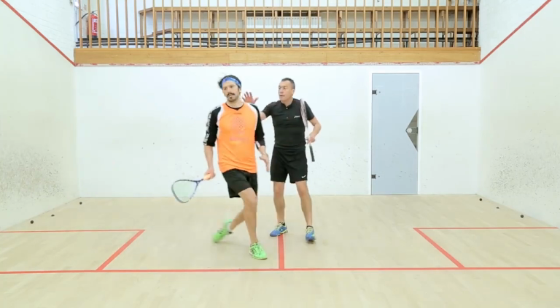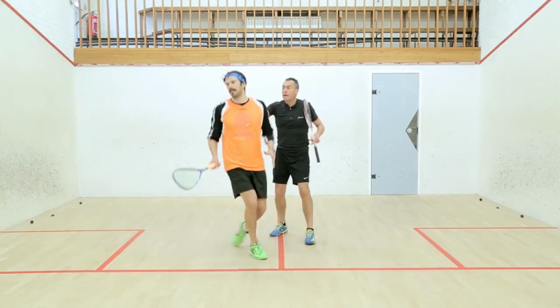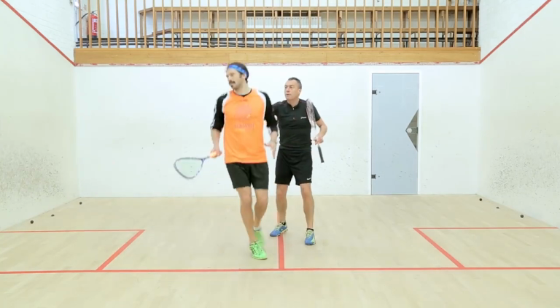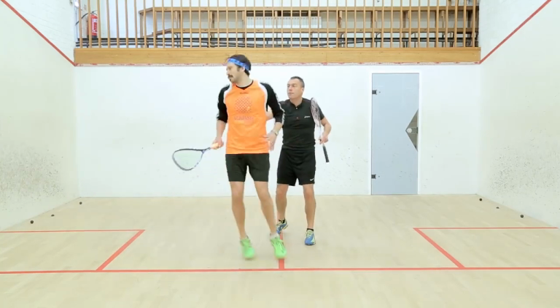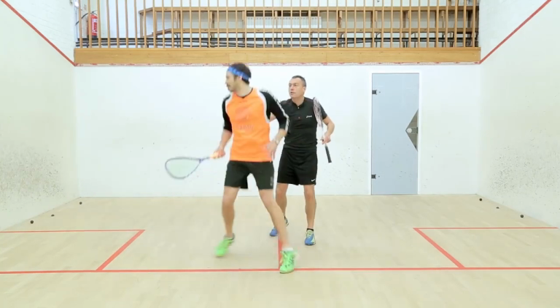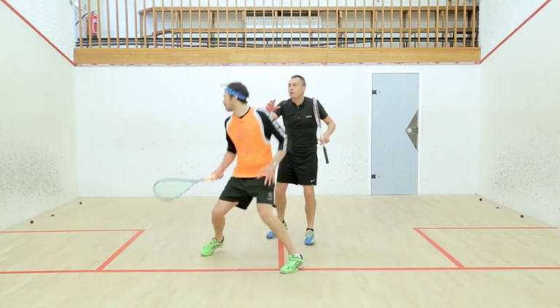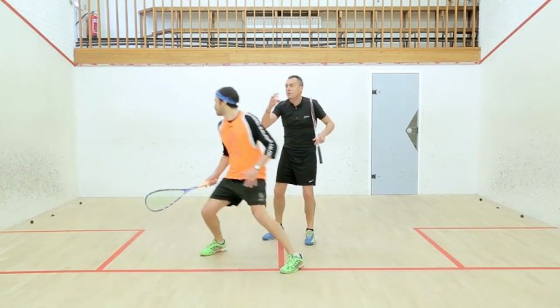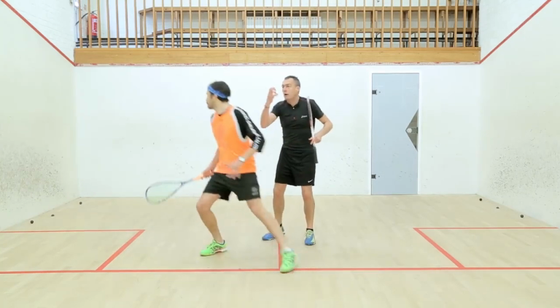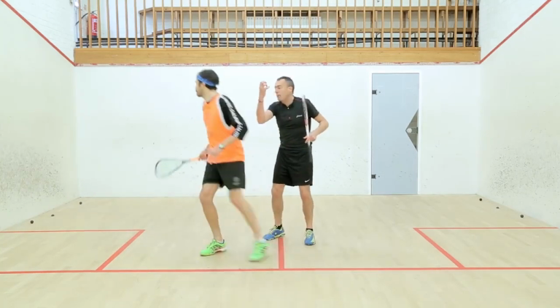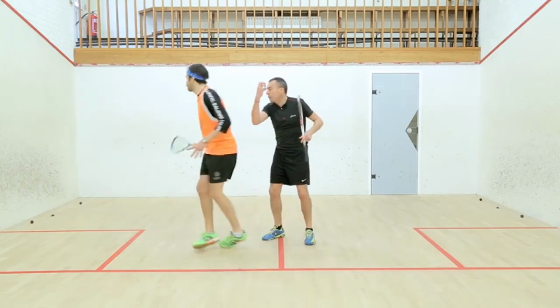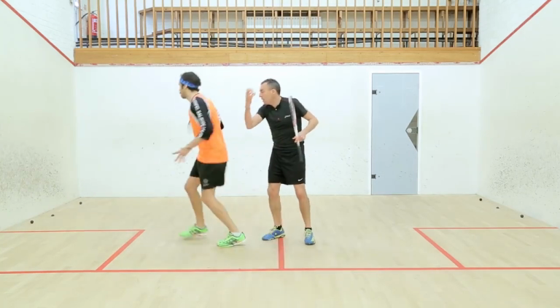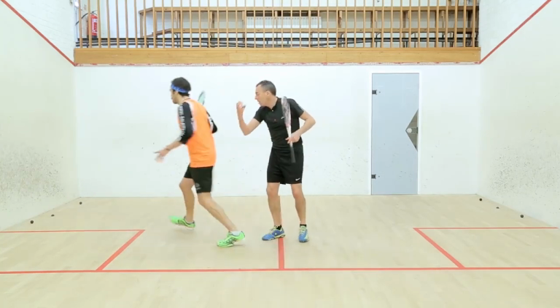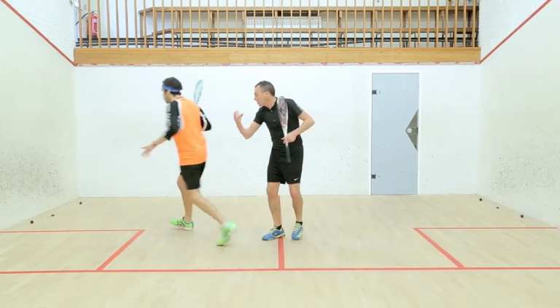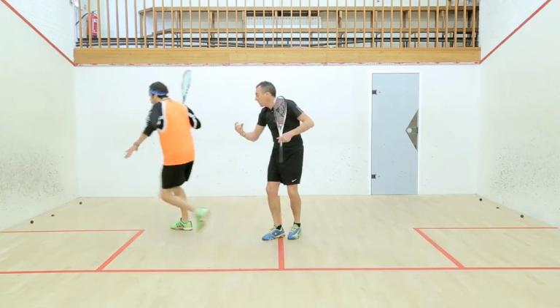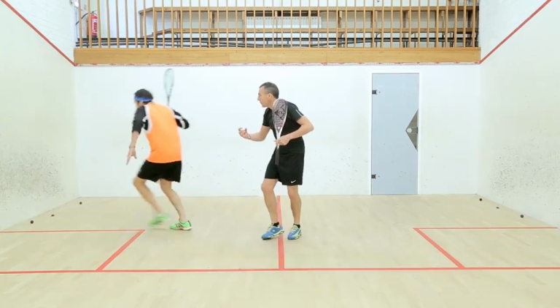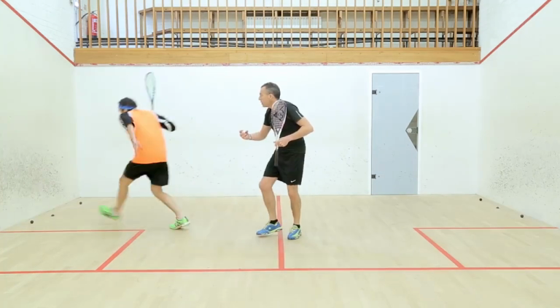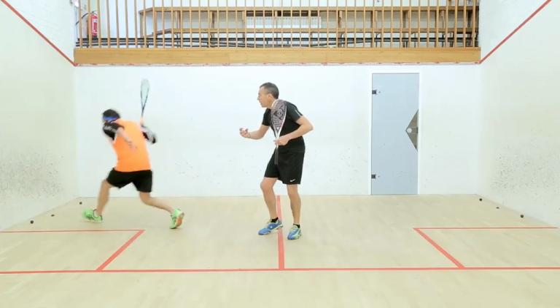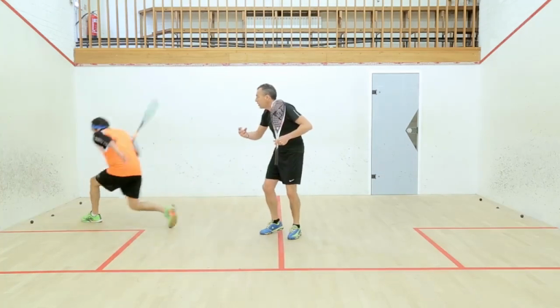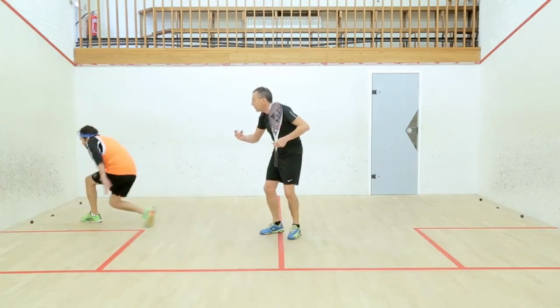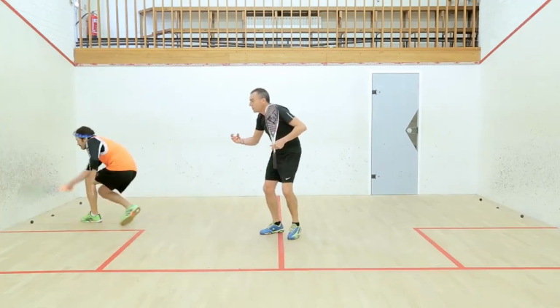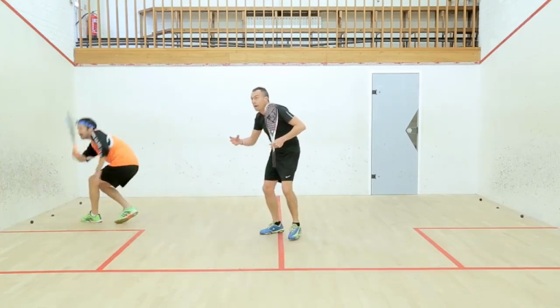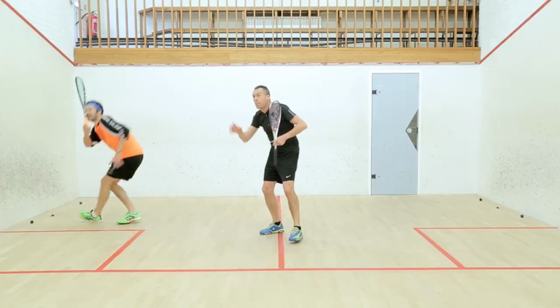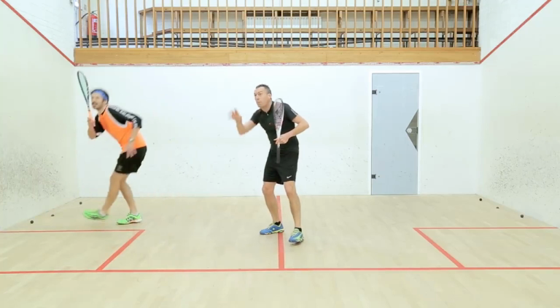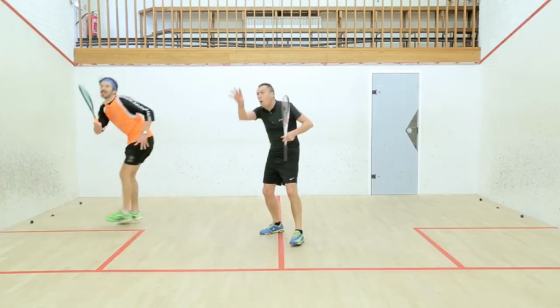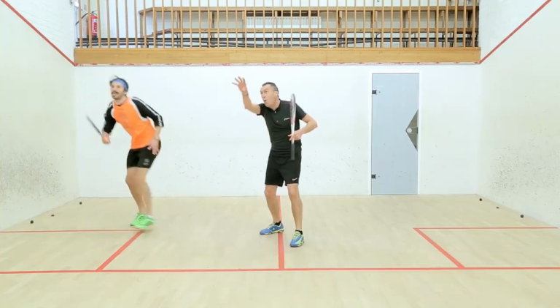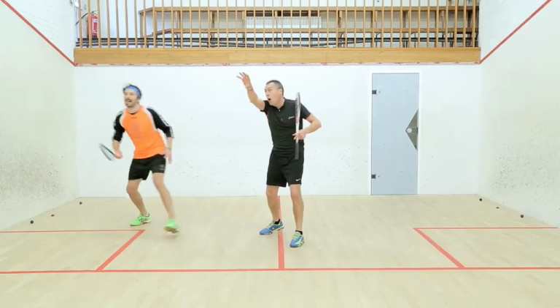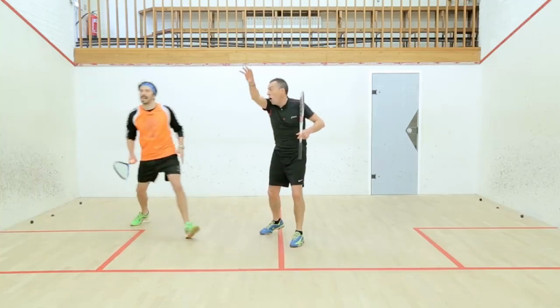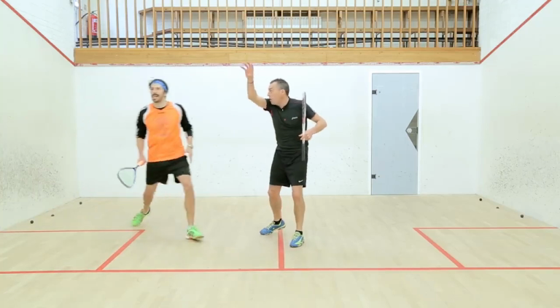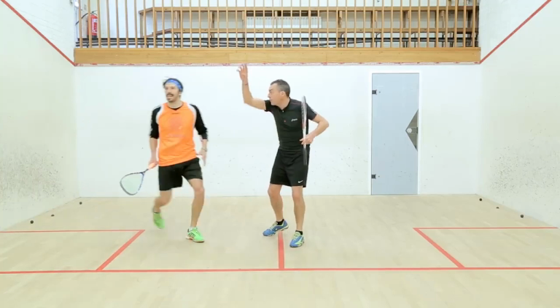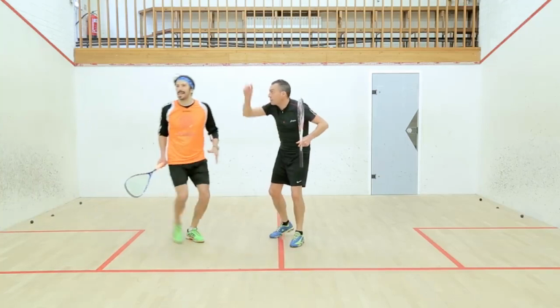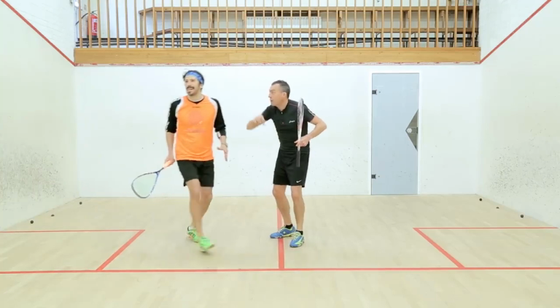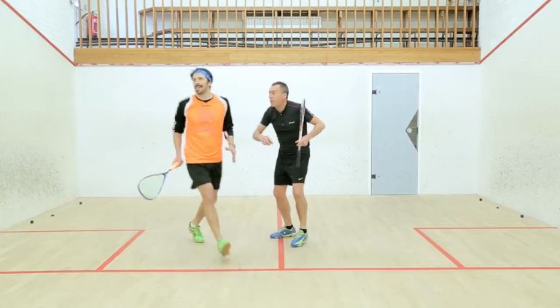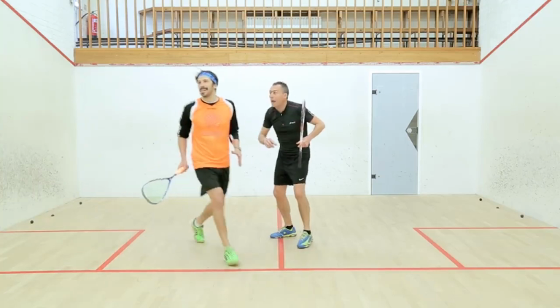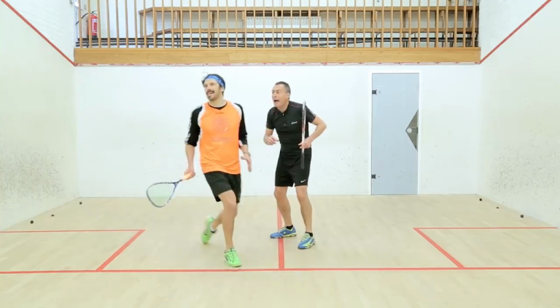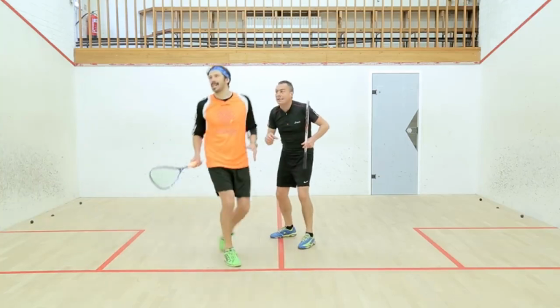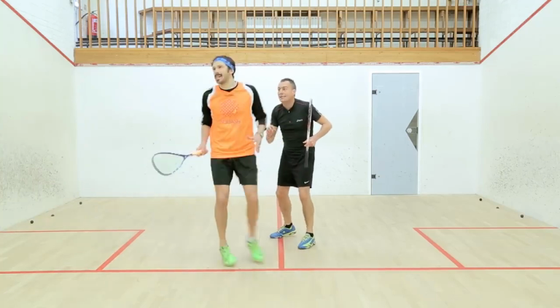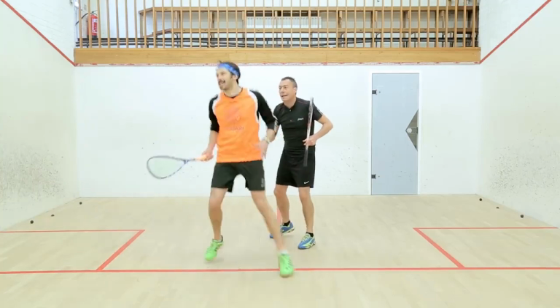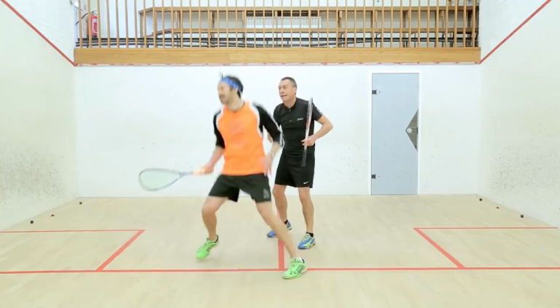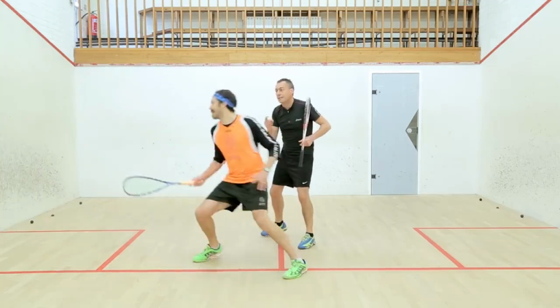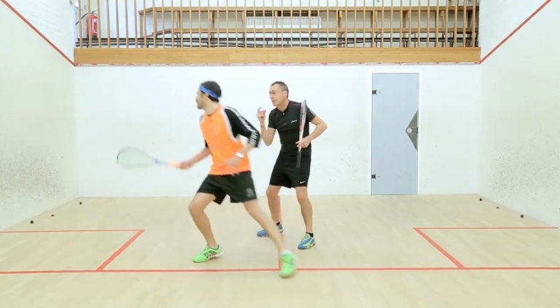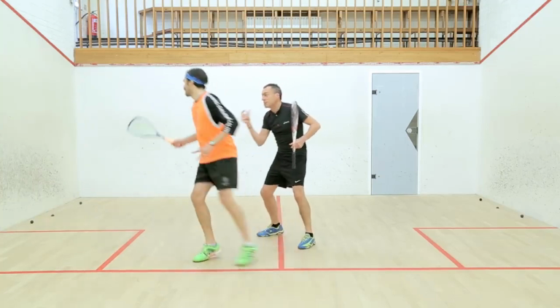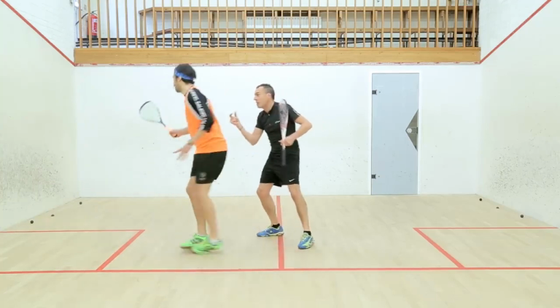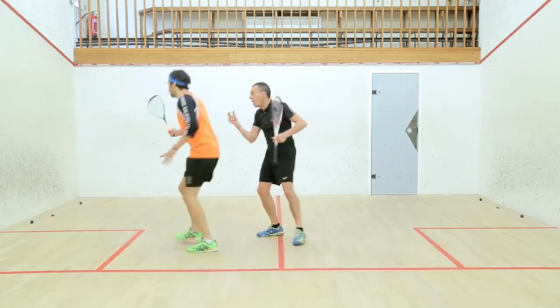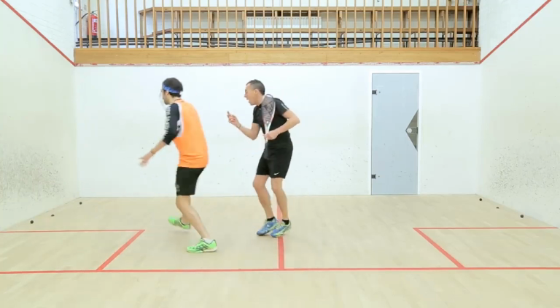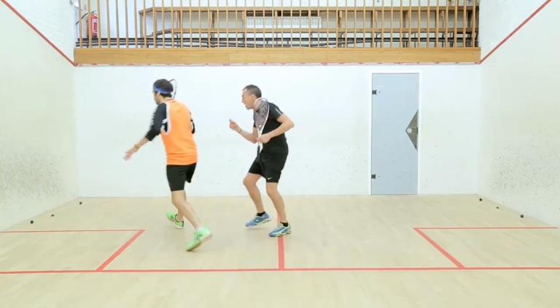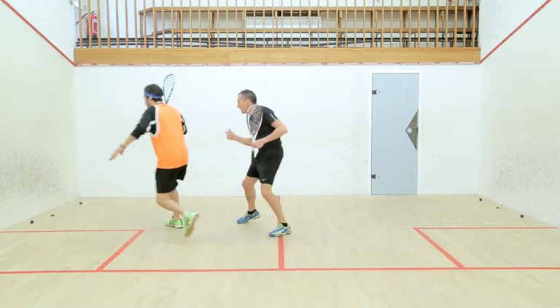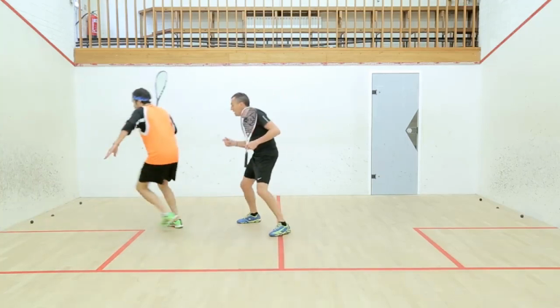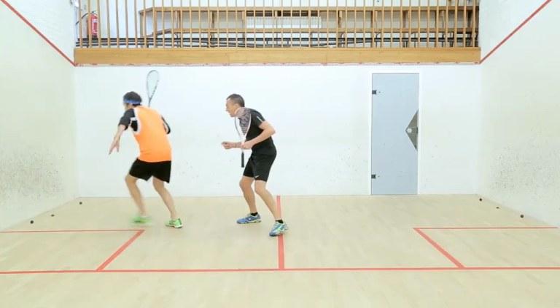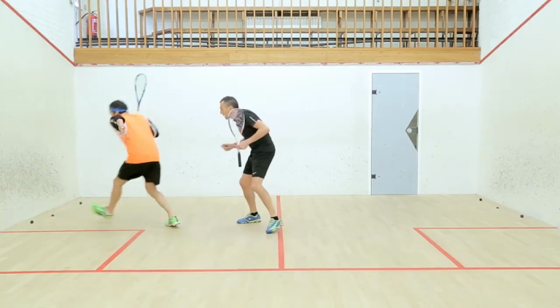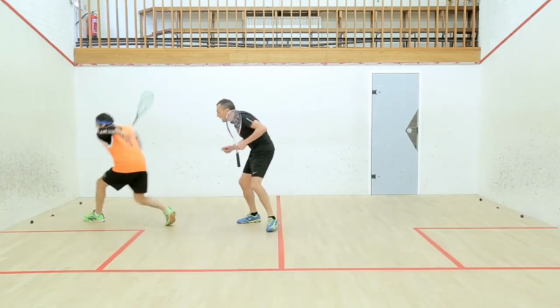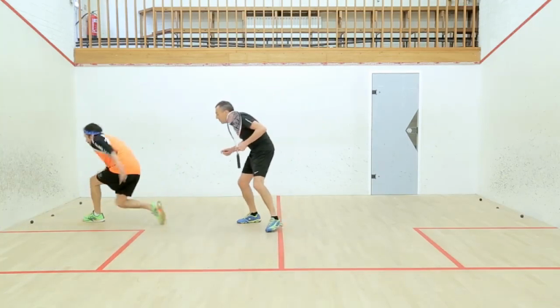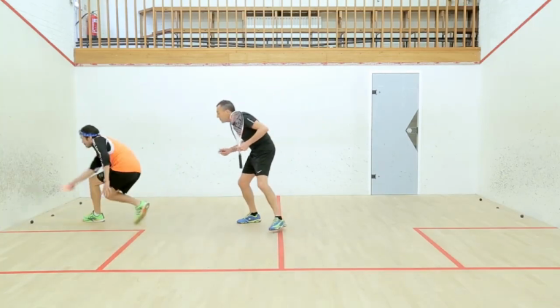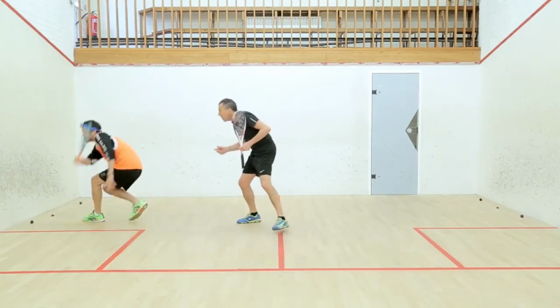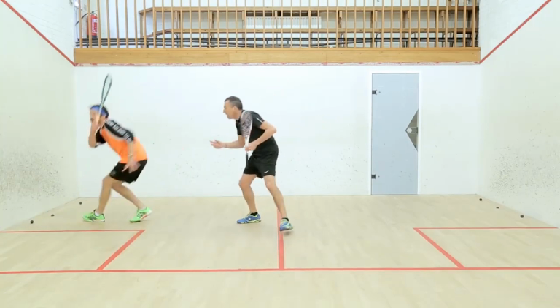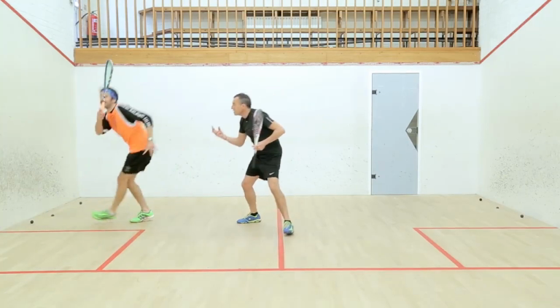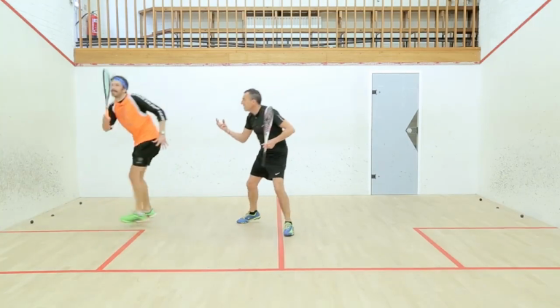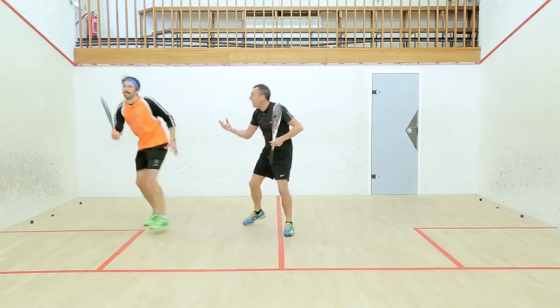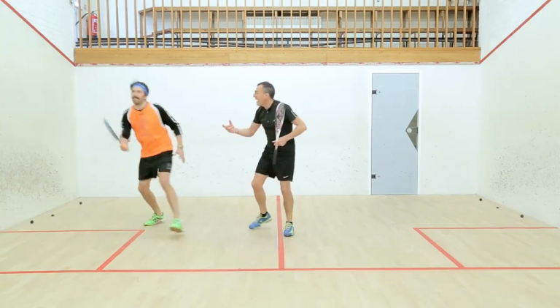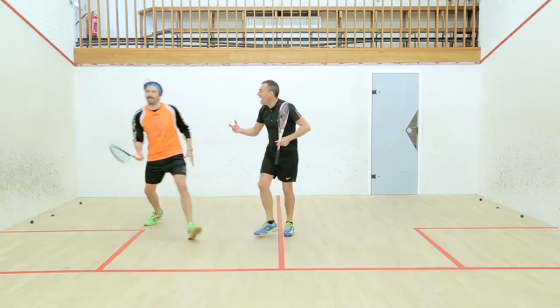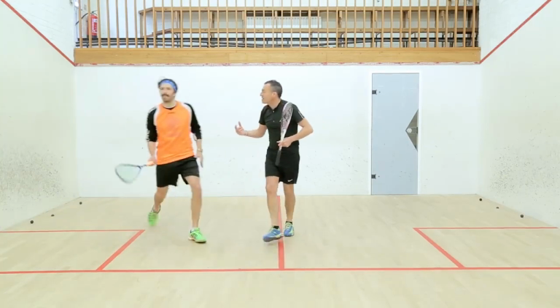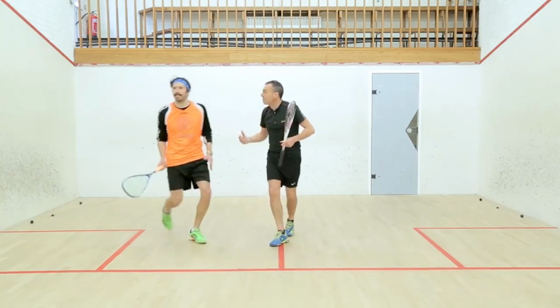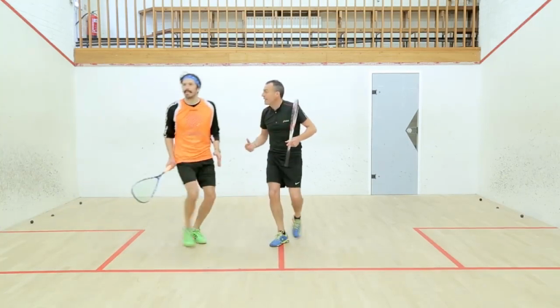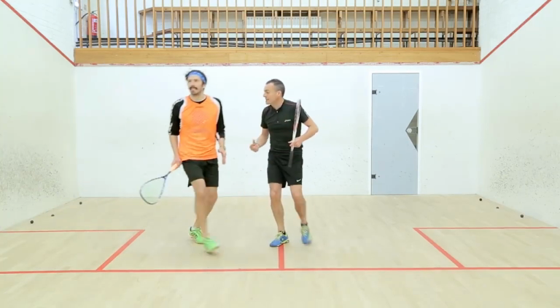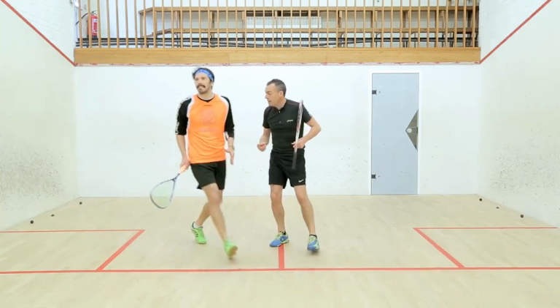Keep your vision up Jethro, you're looking for that ball off the front — so it's alive. You're keeping your eyes alive, that's better.